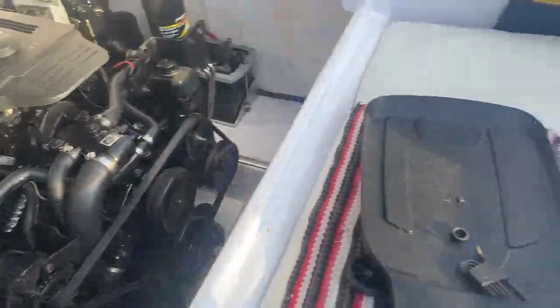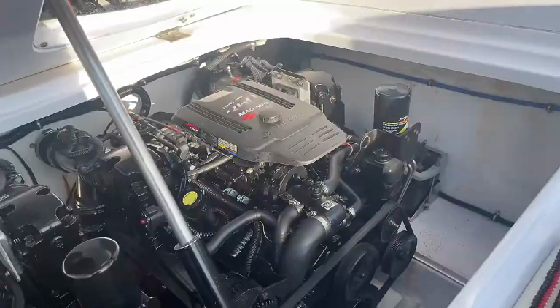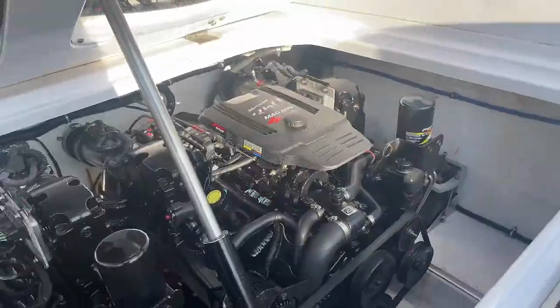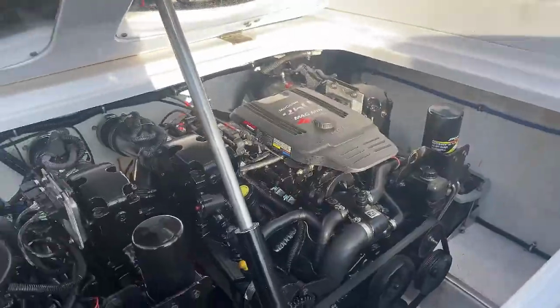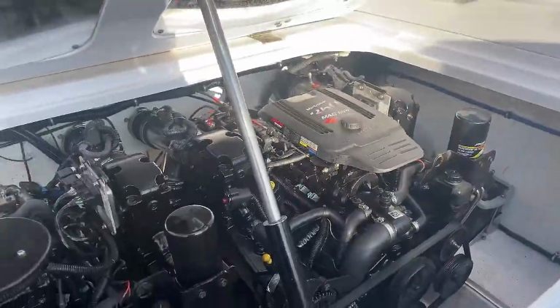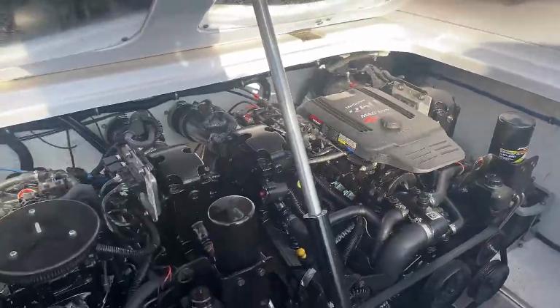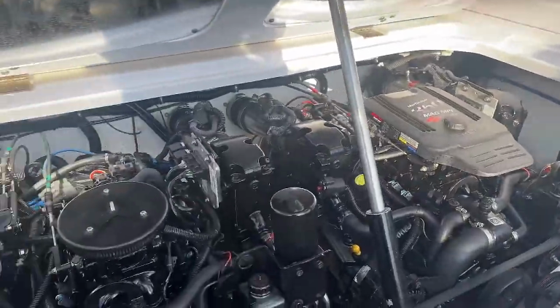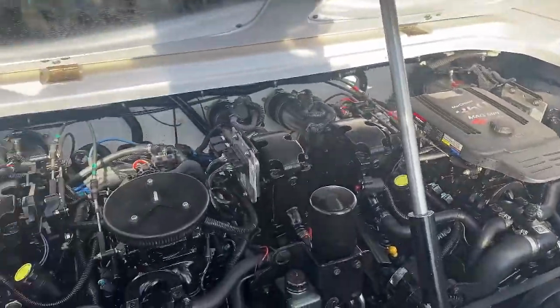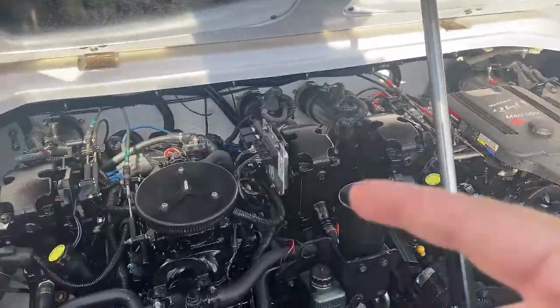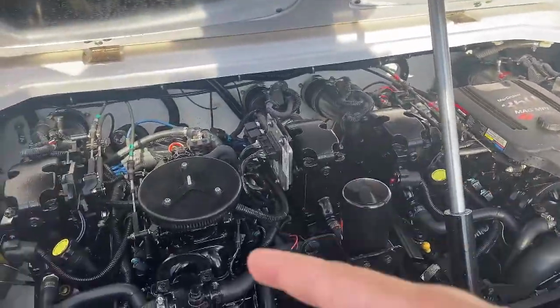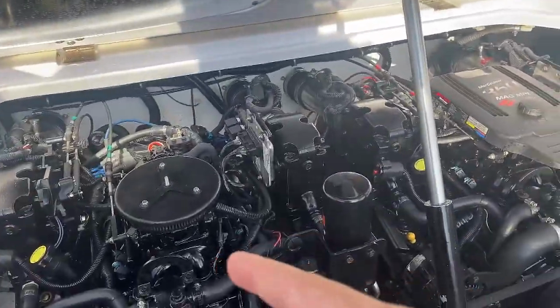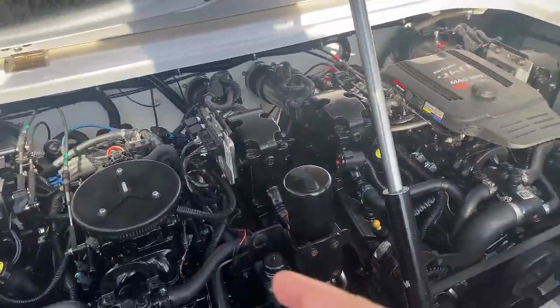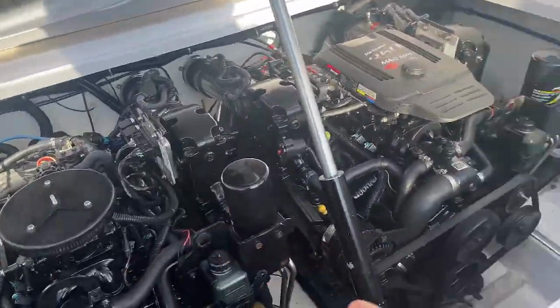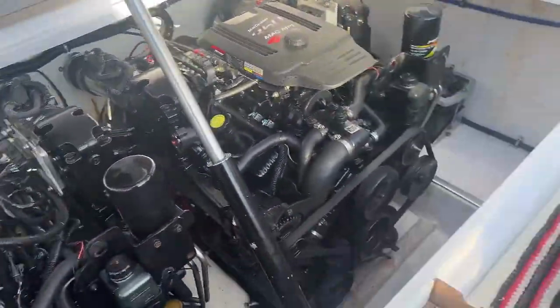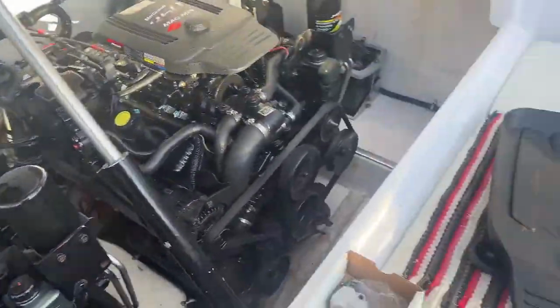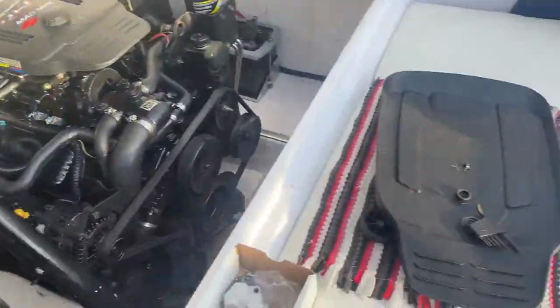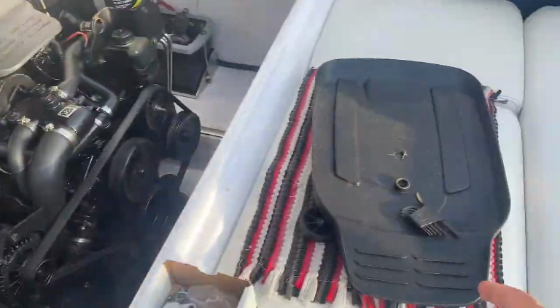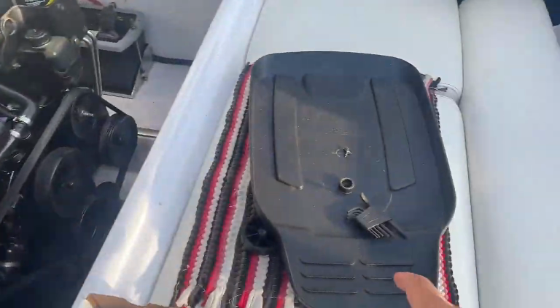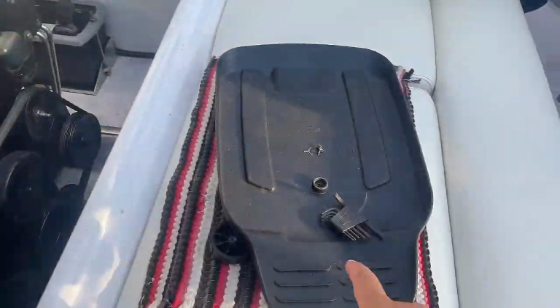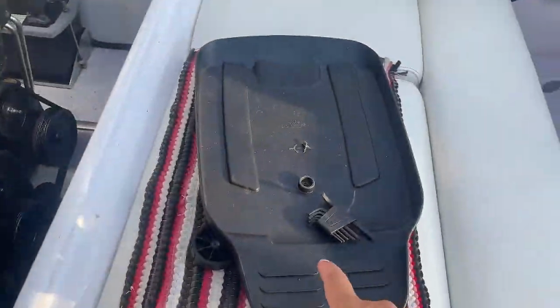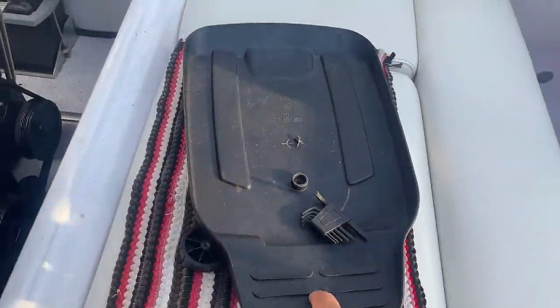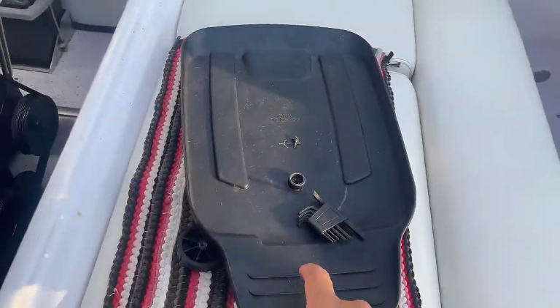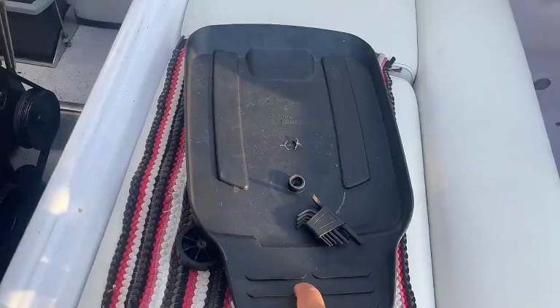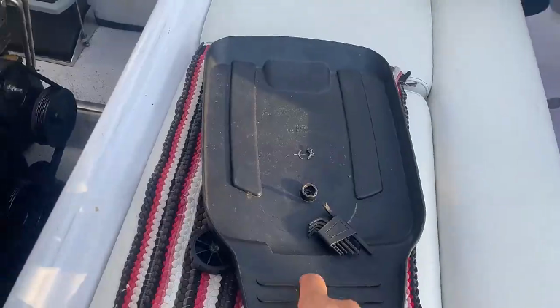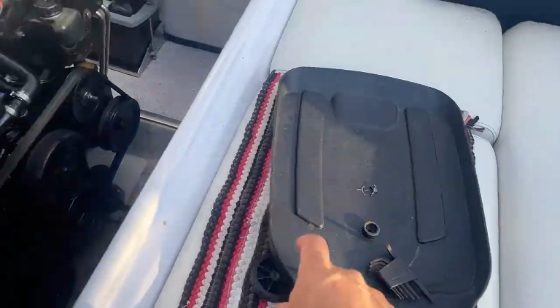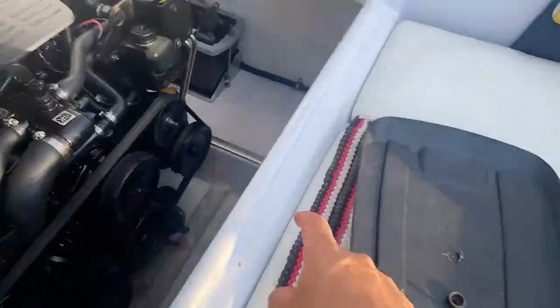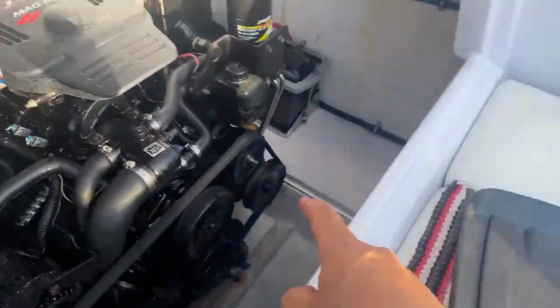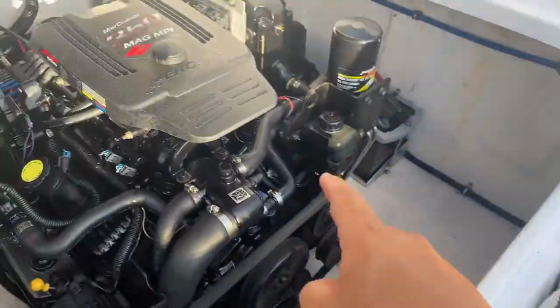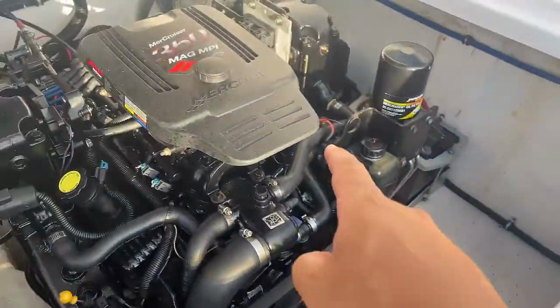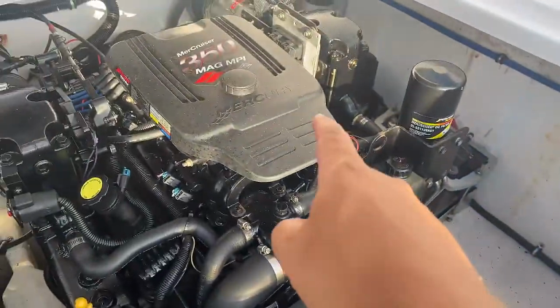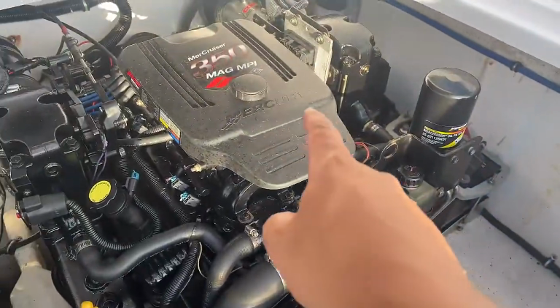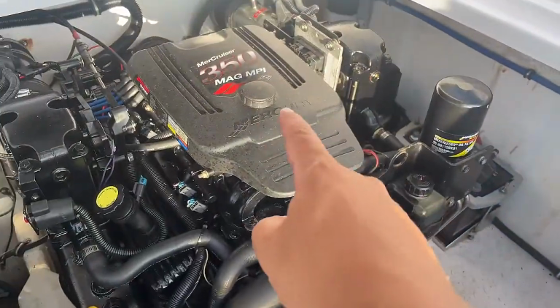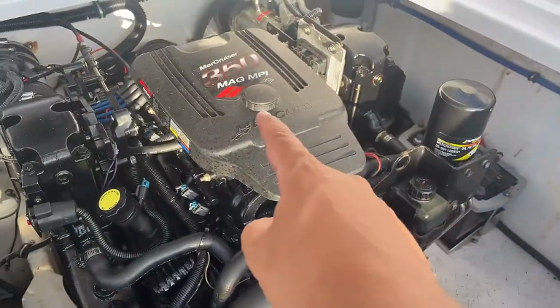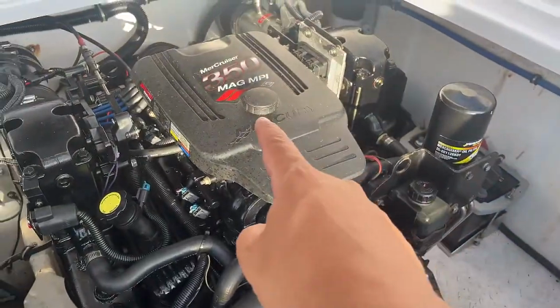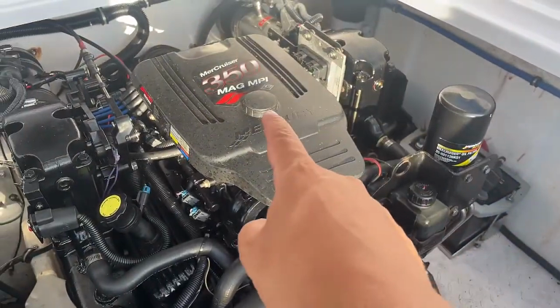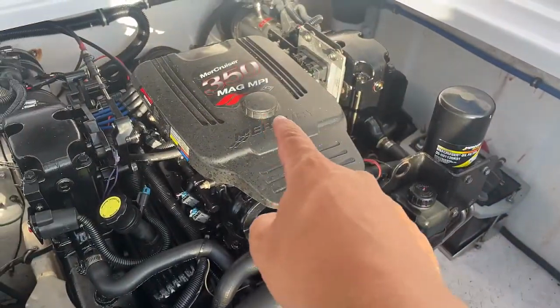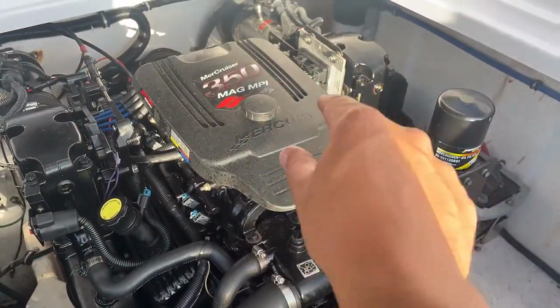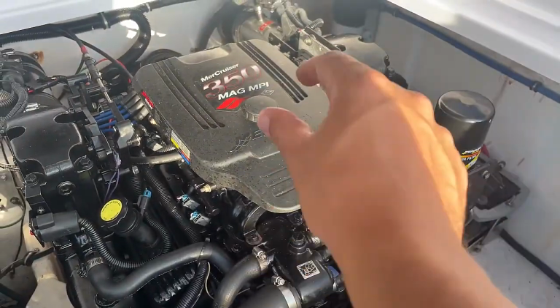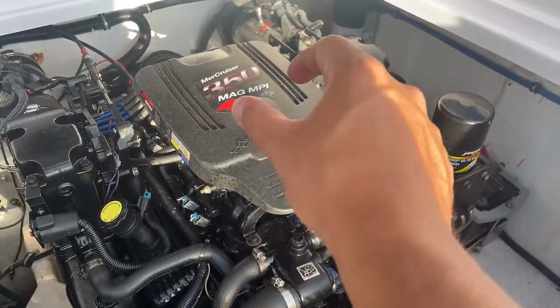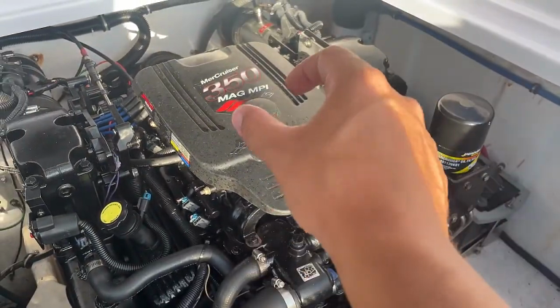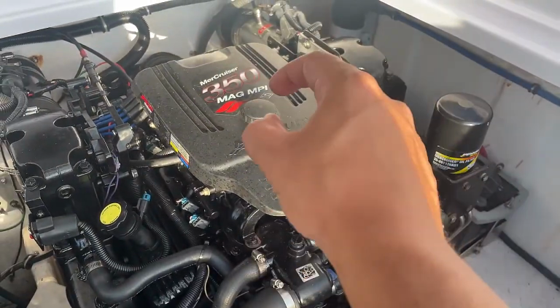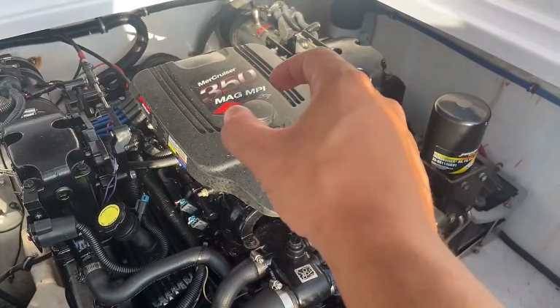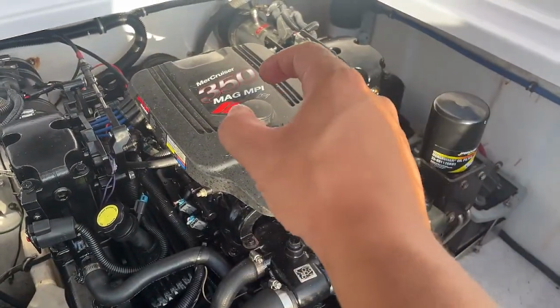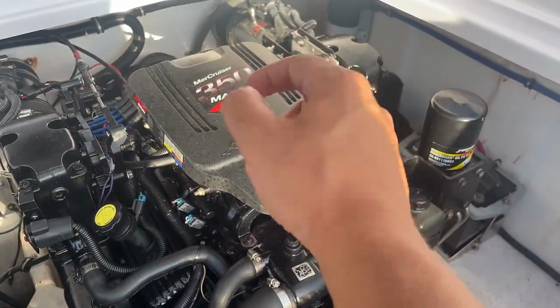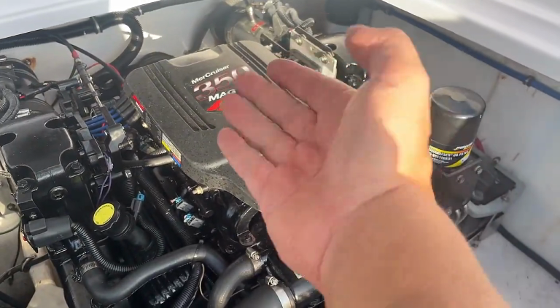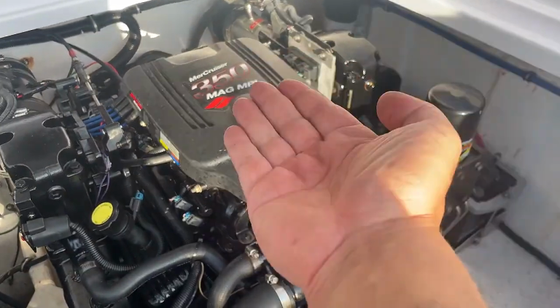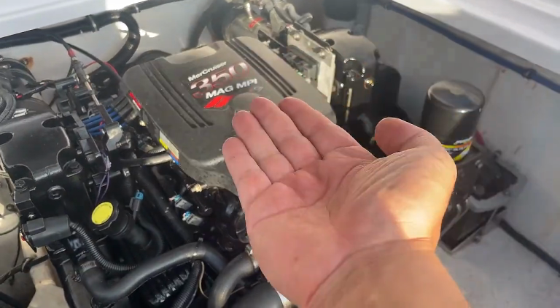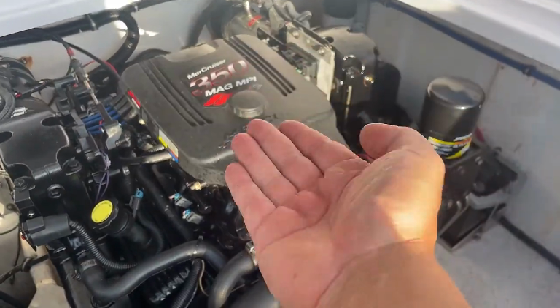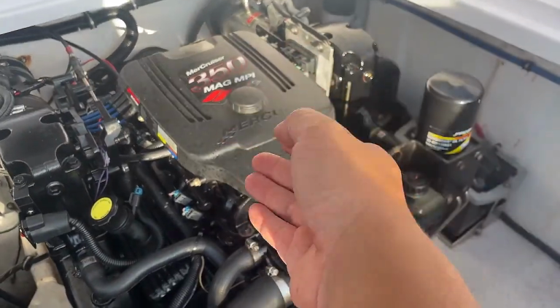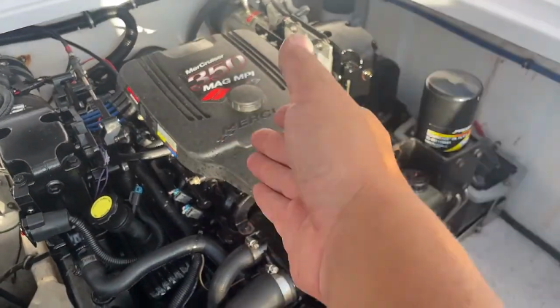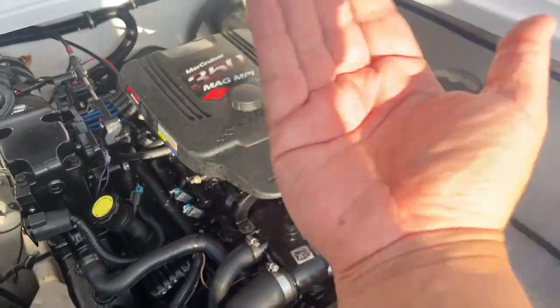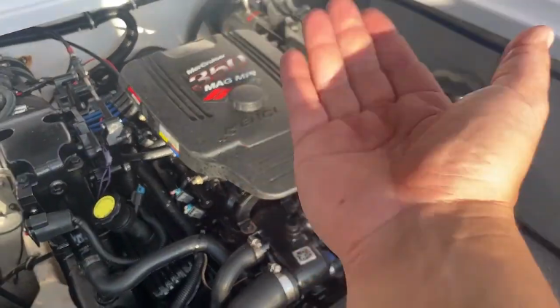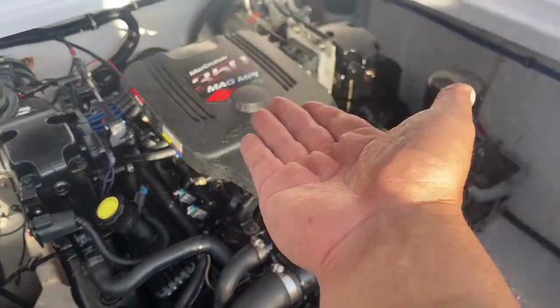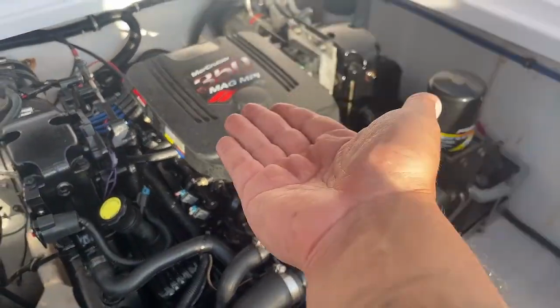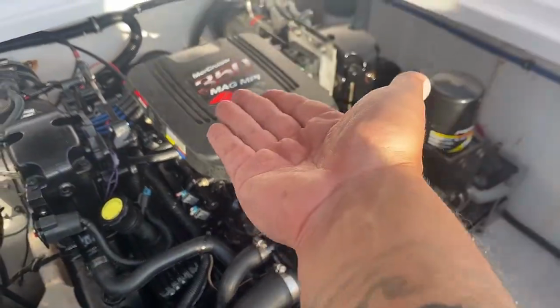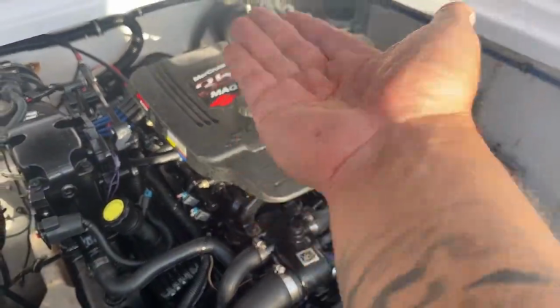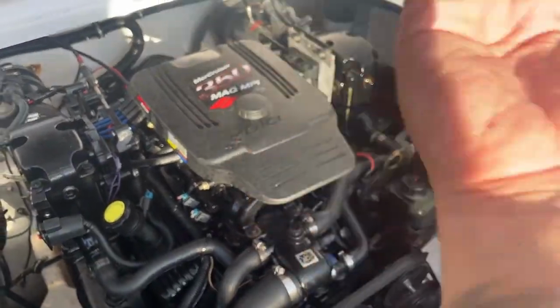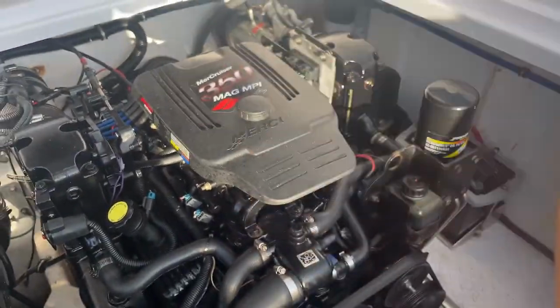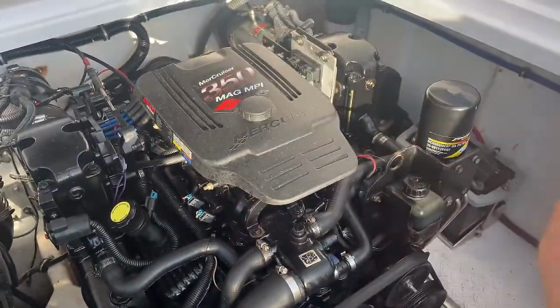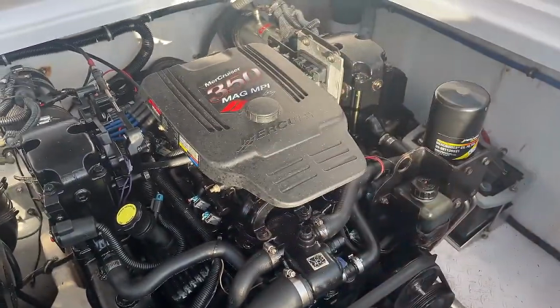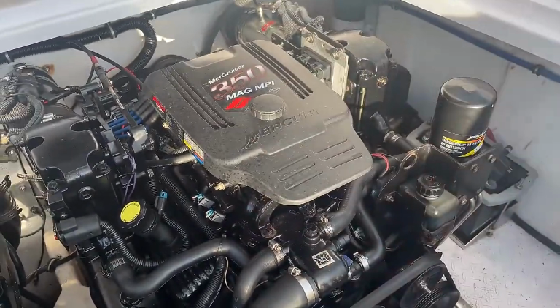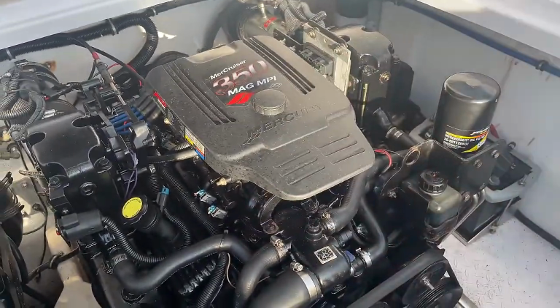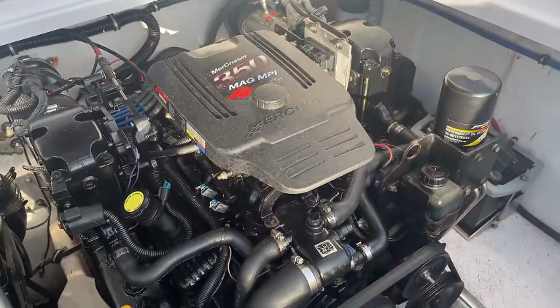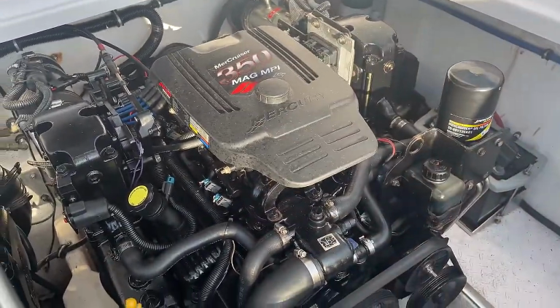I took the engine cover off — it's over here. Pretty much you just unscrew this and the engine cover pops off.